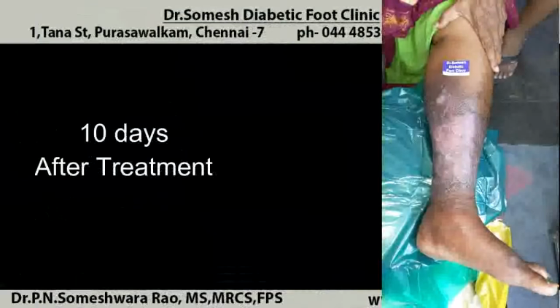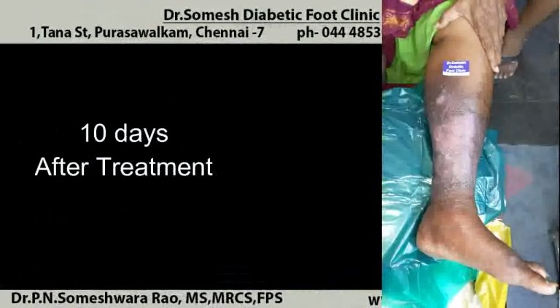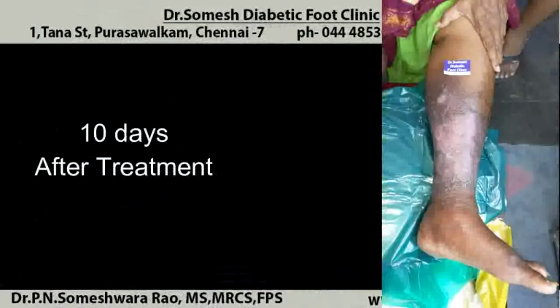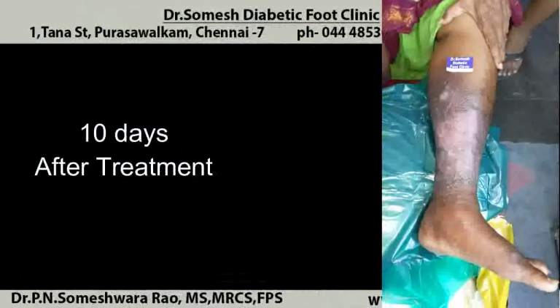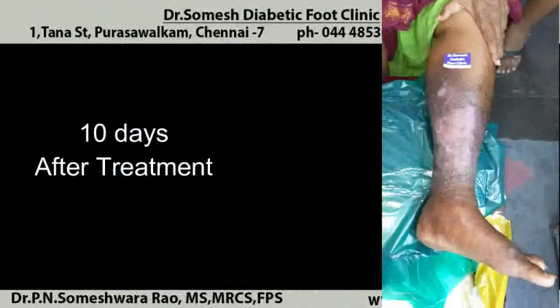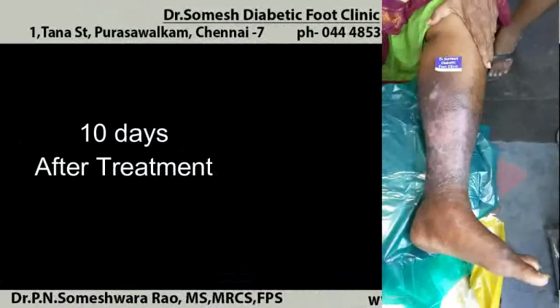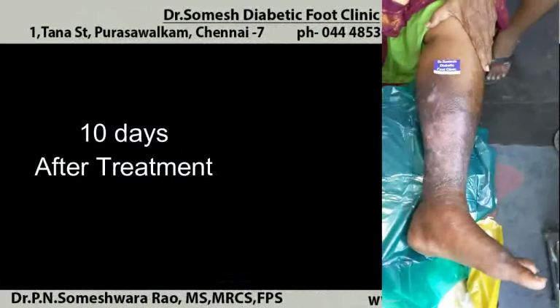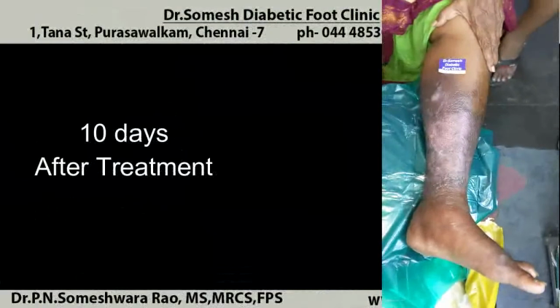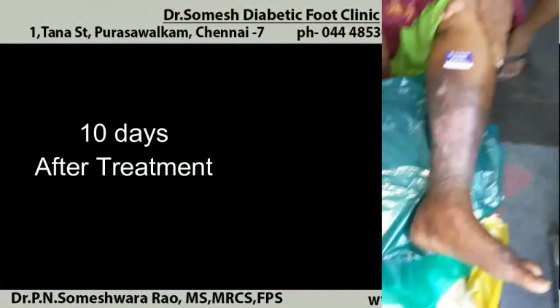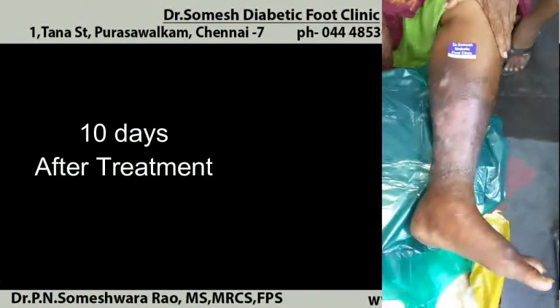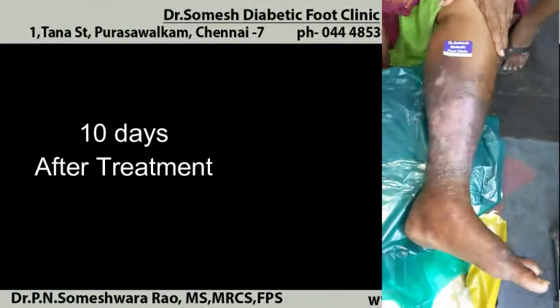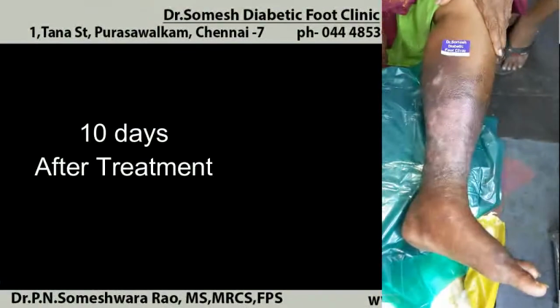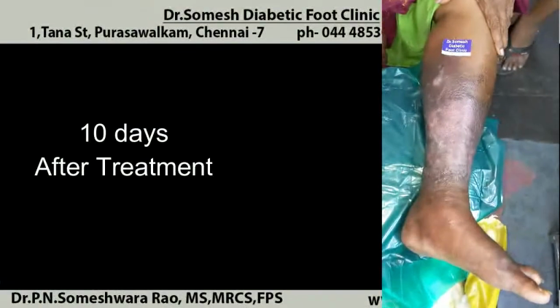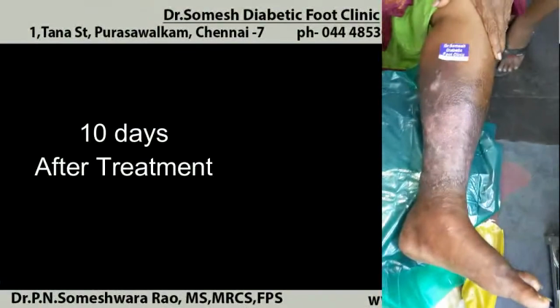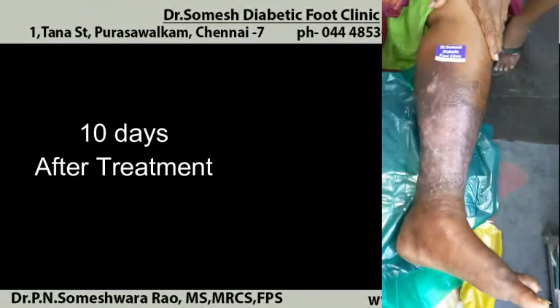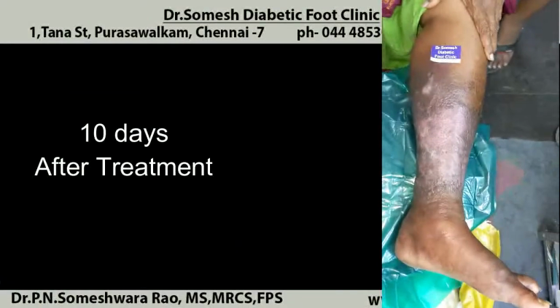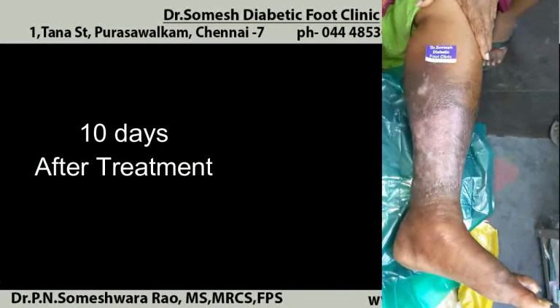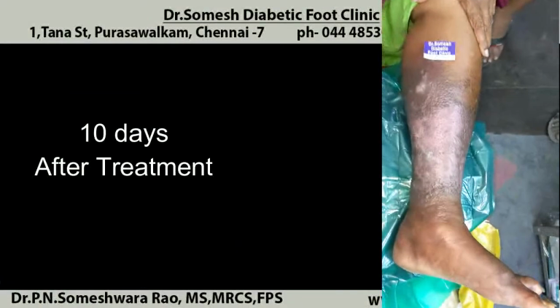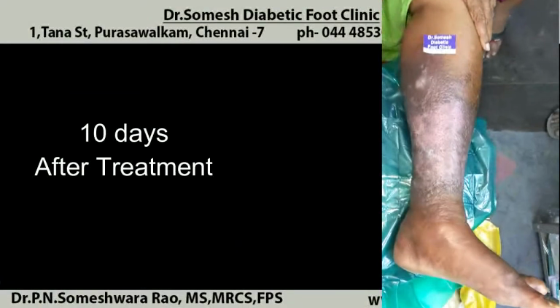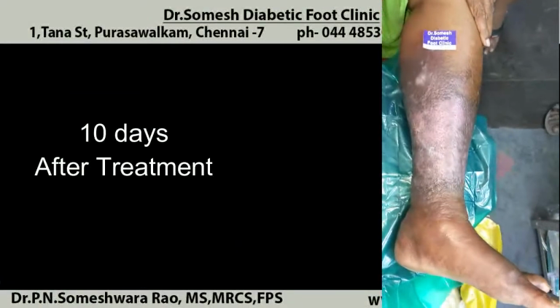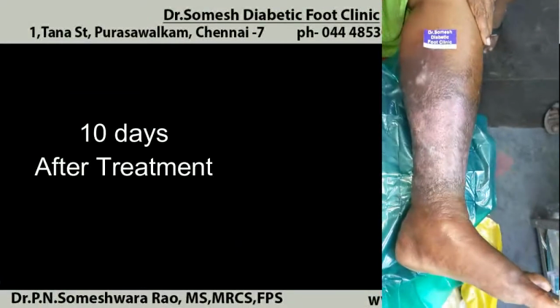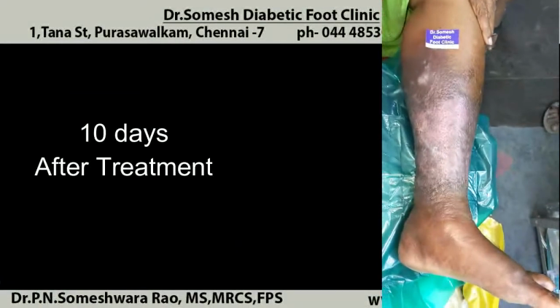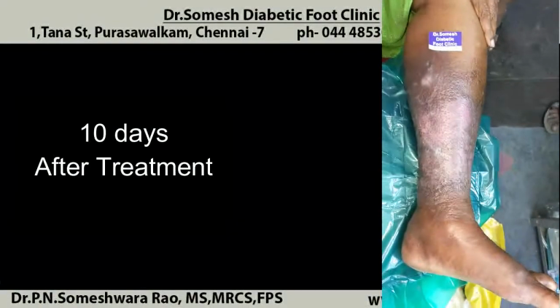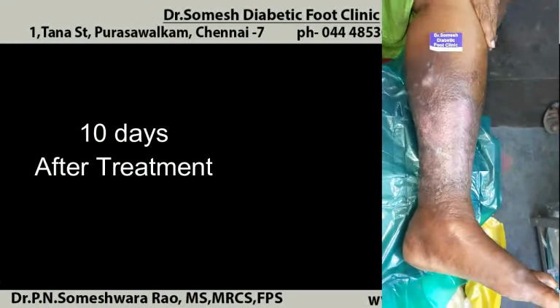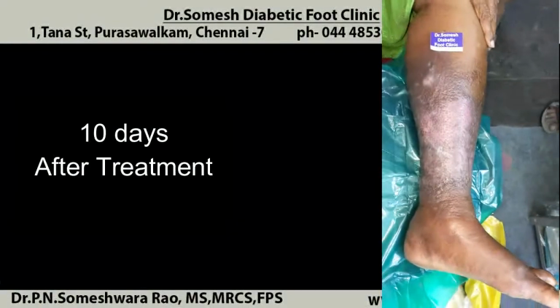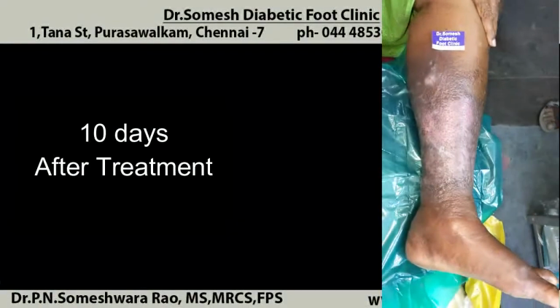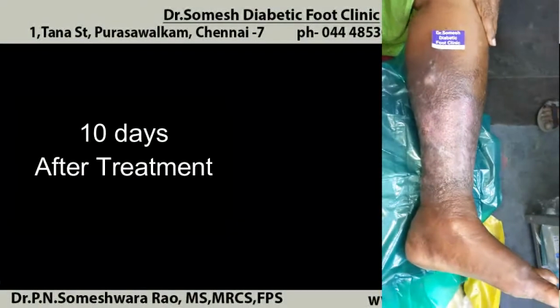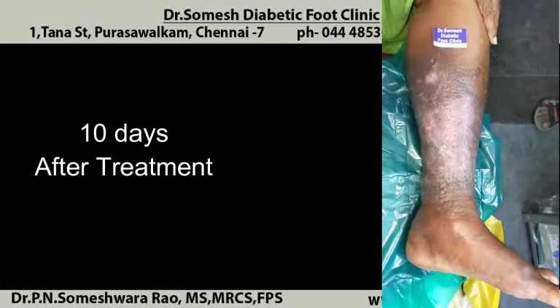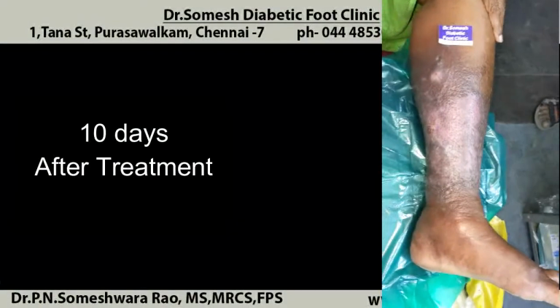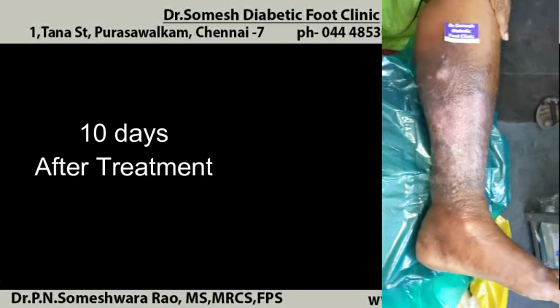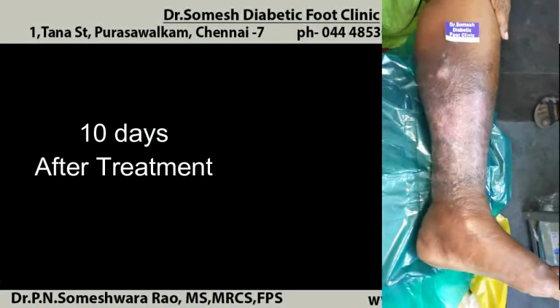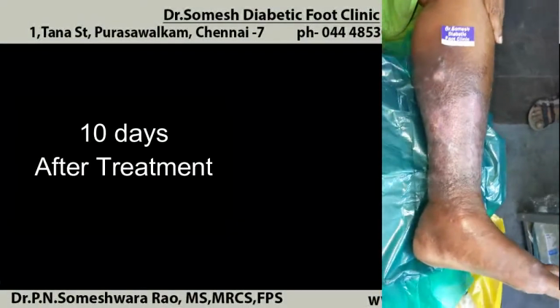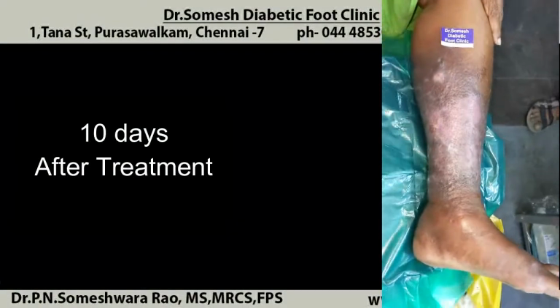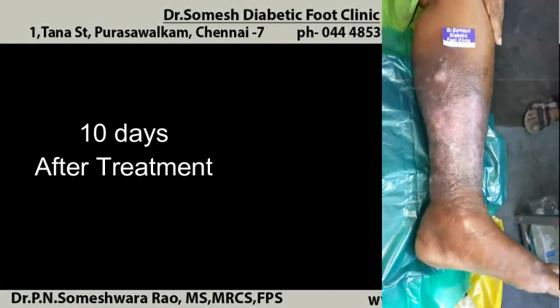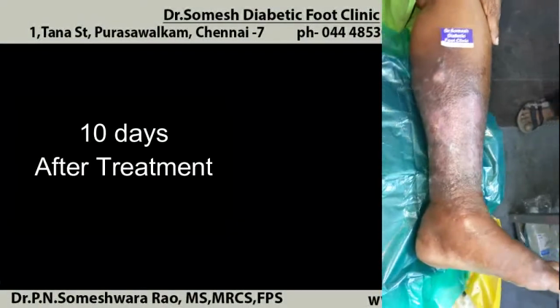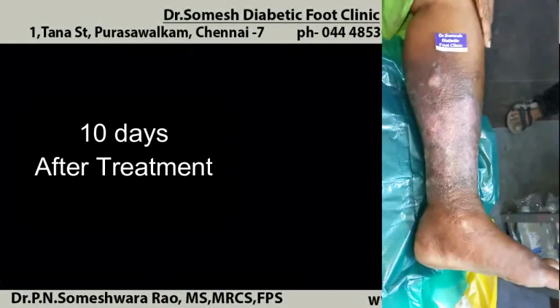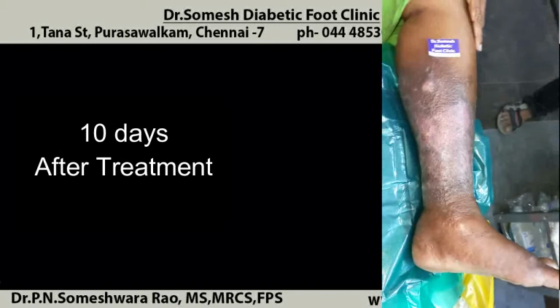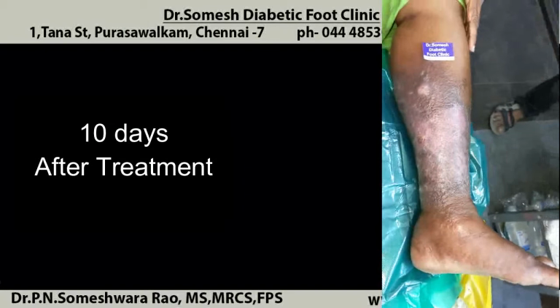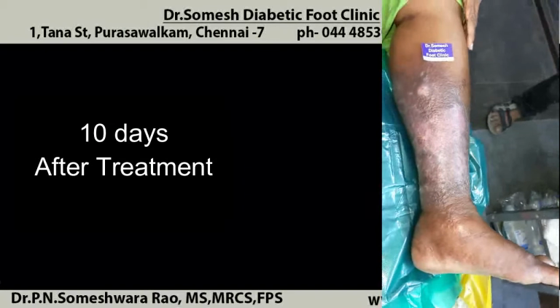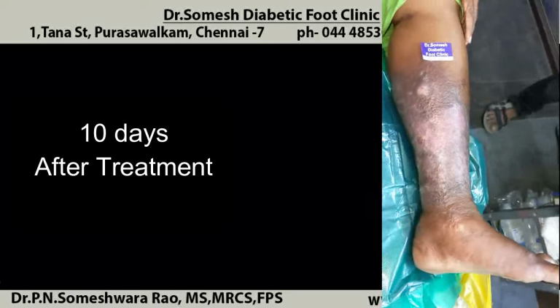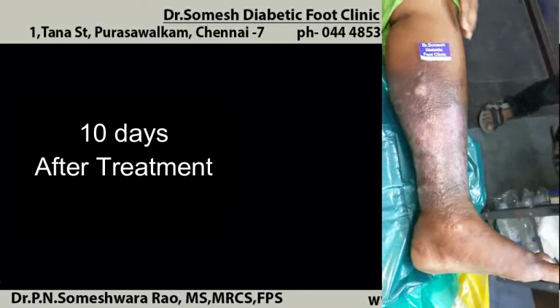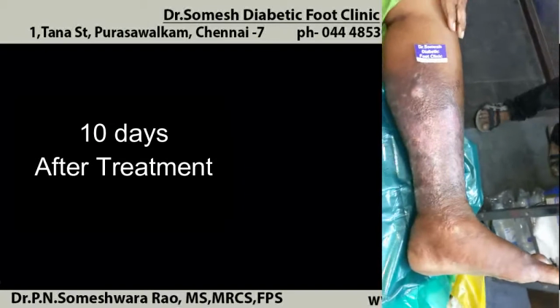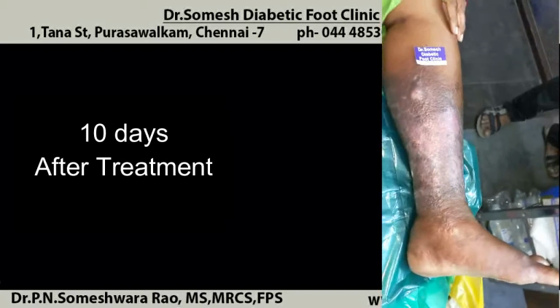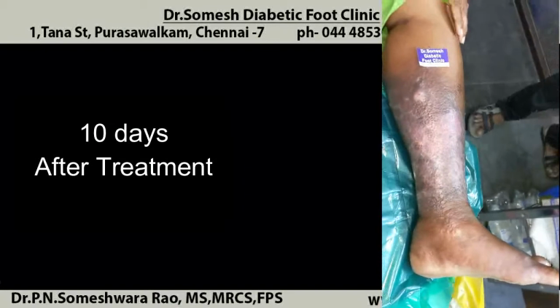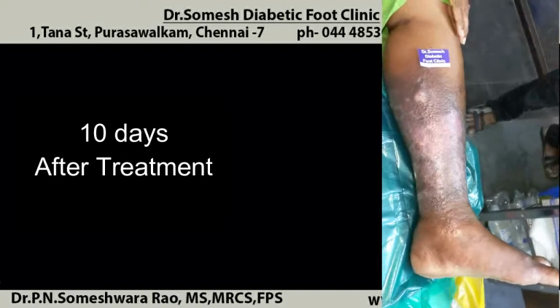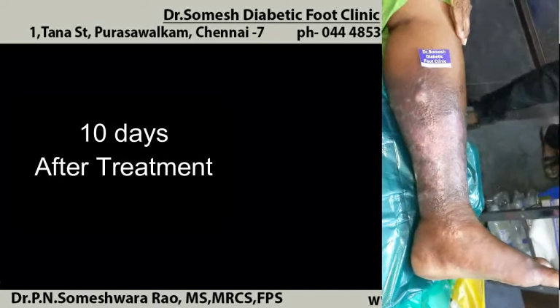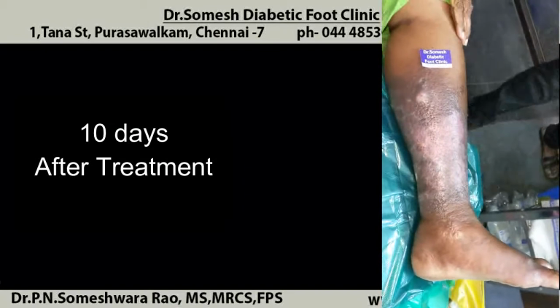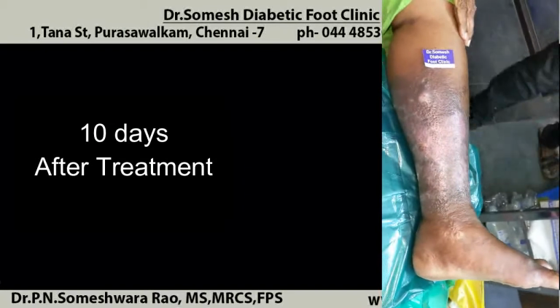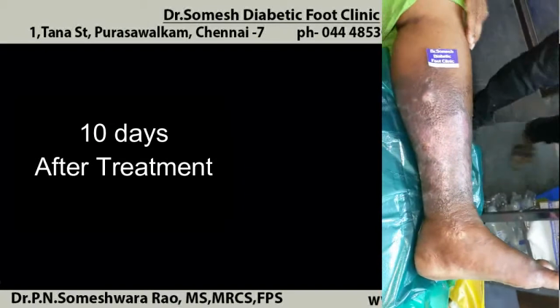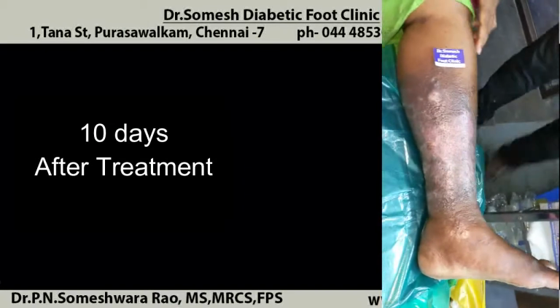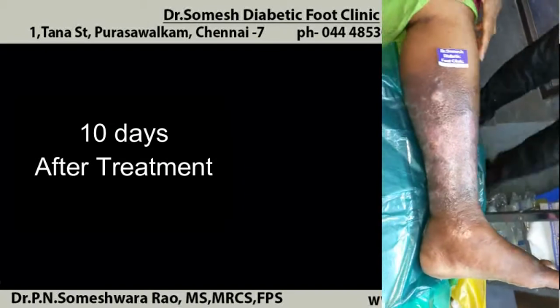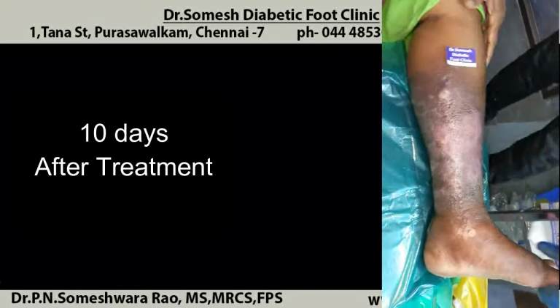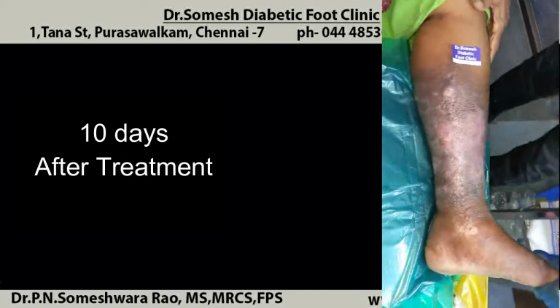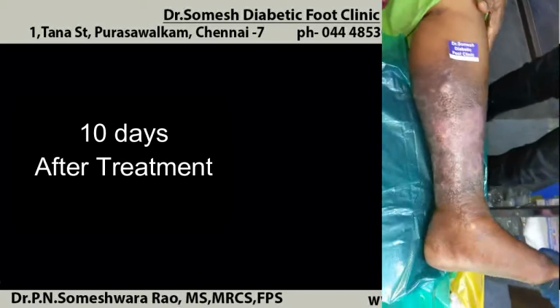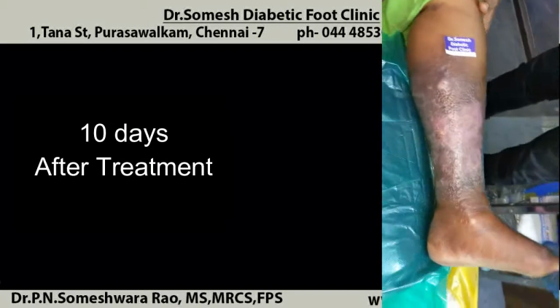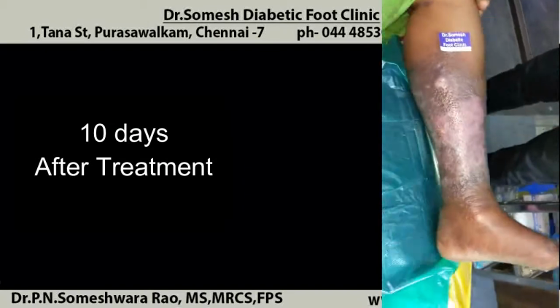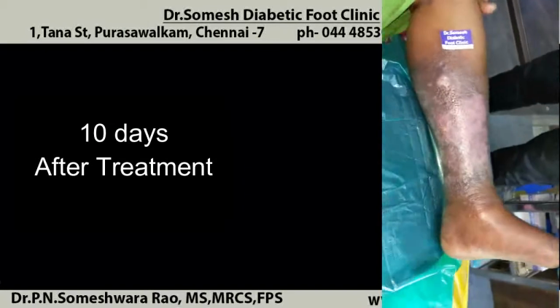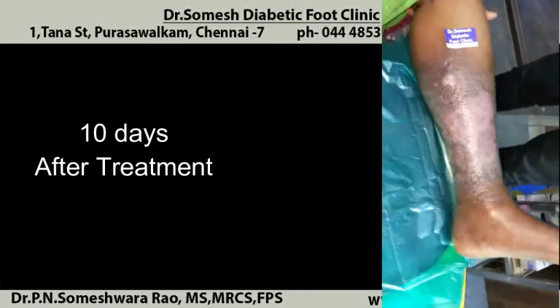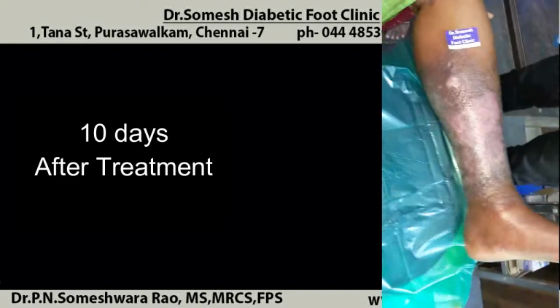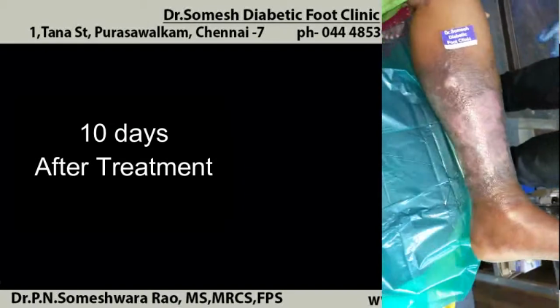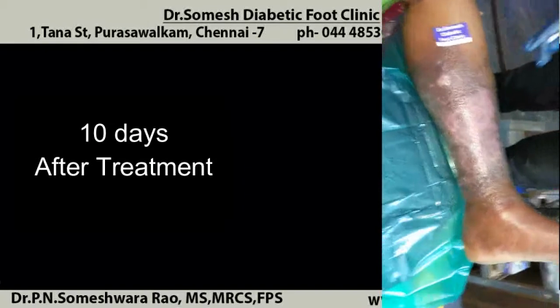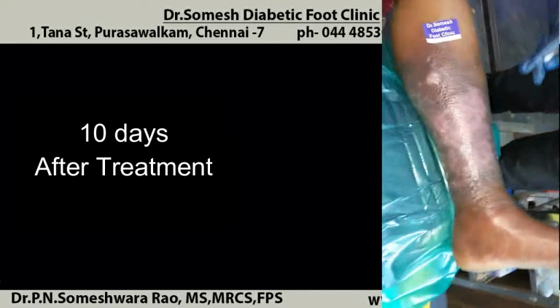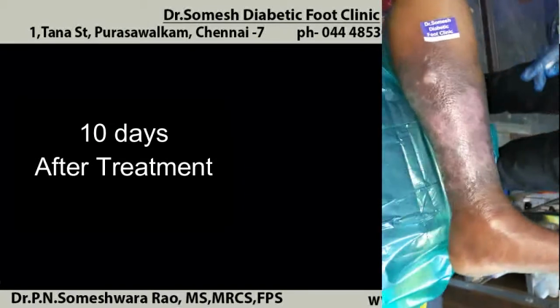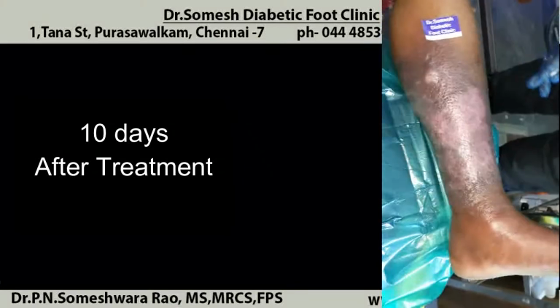This is 10 days after treatment. The patient has nicely healed without any surgery. You can see the healed scar marks.